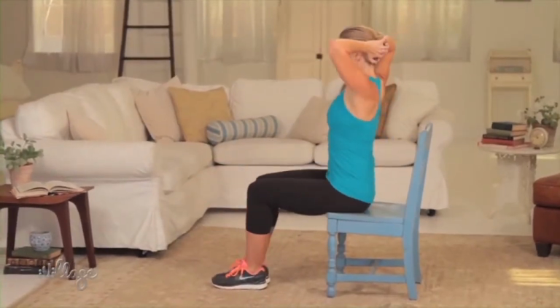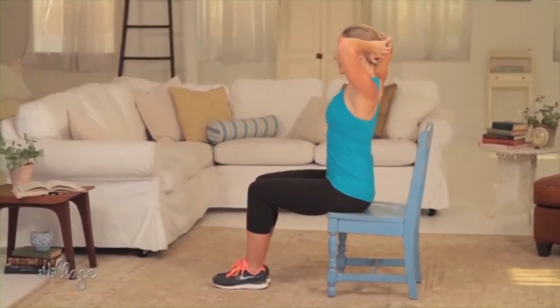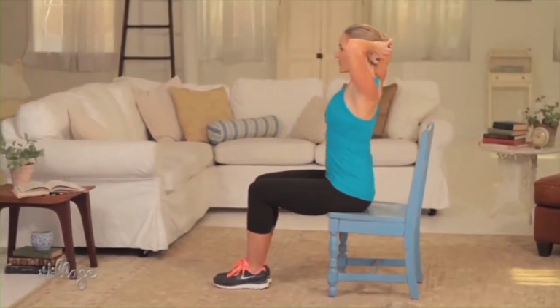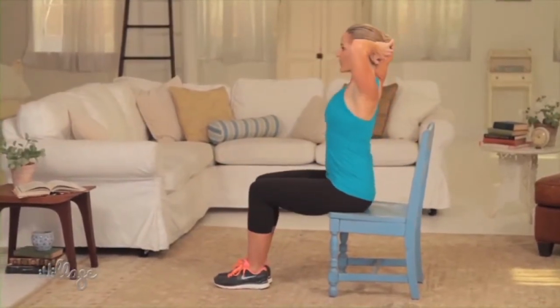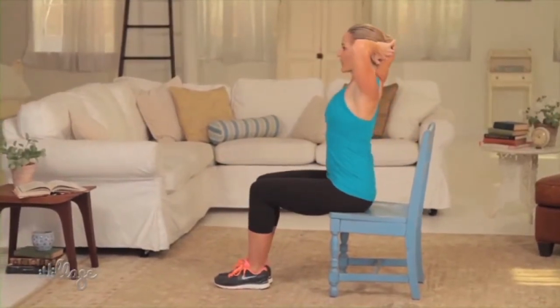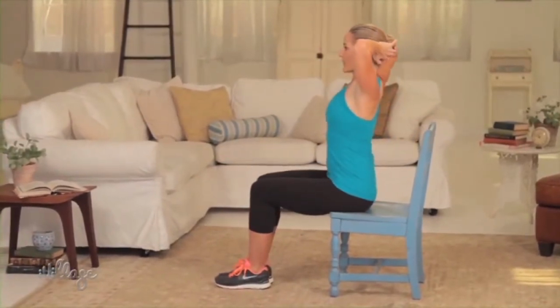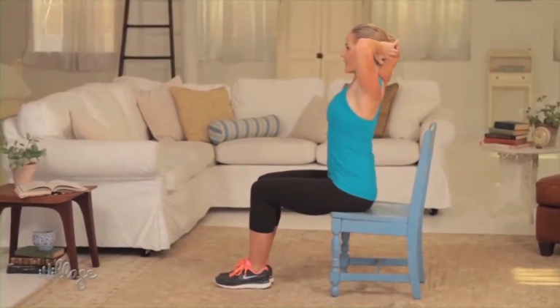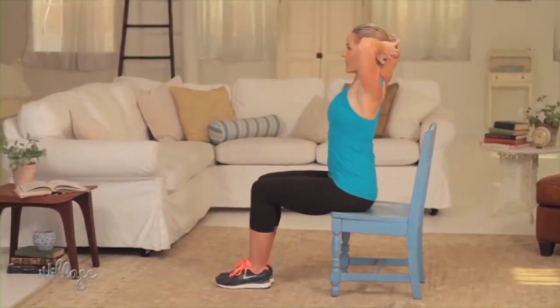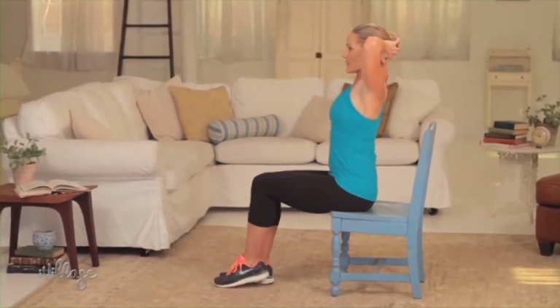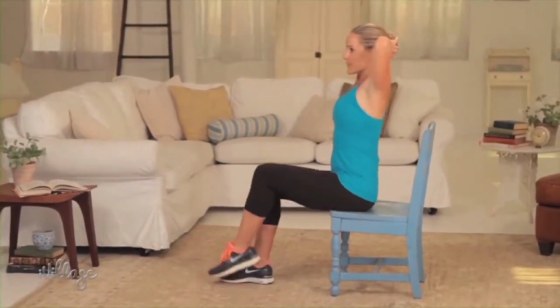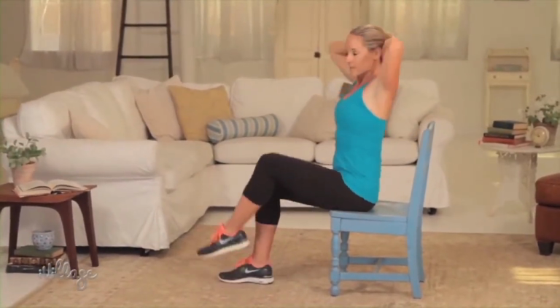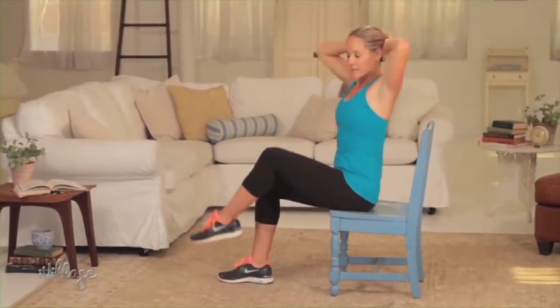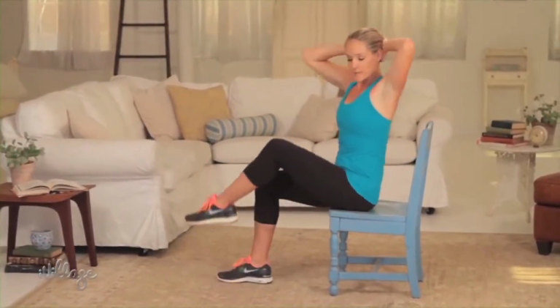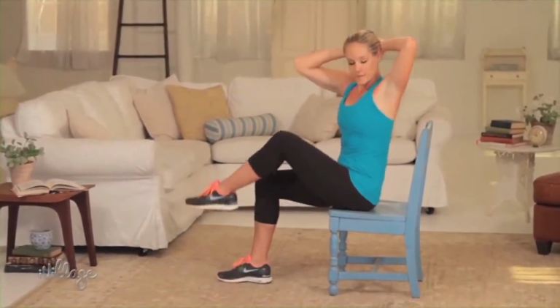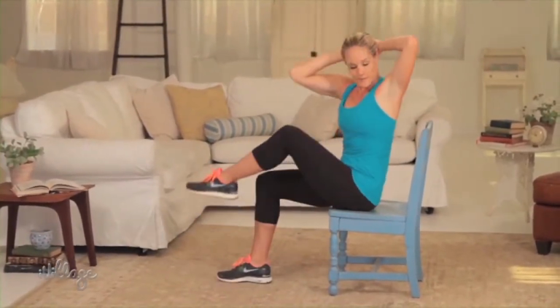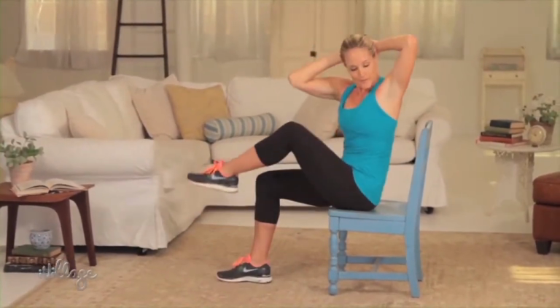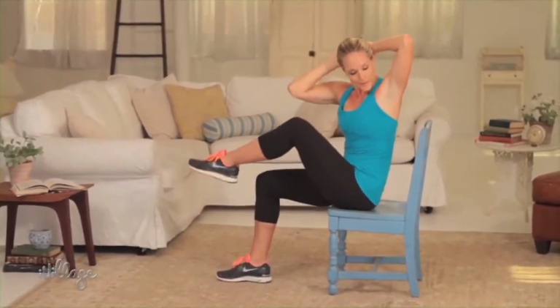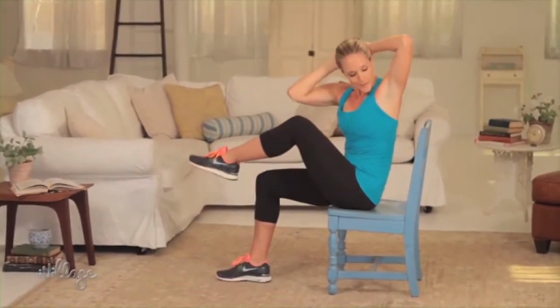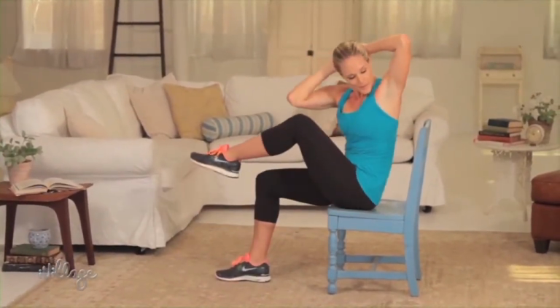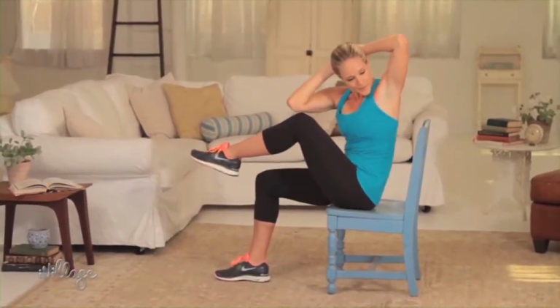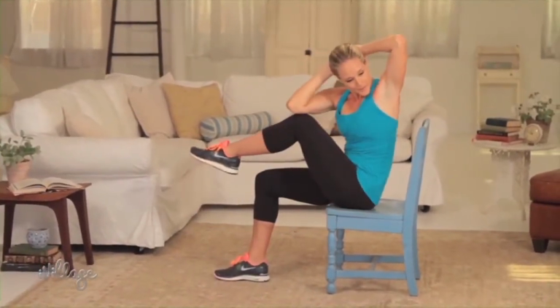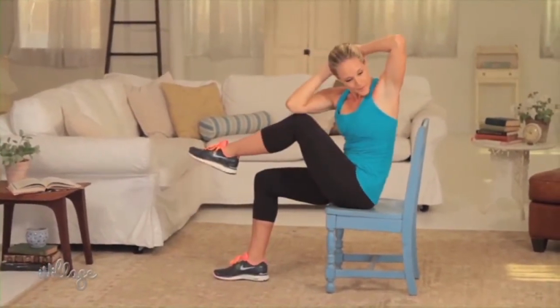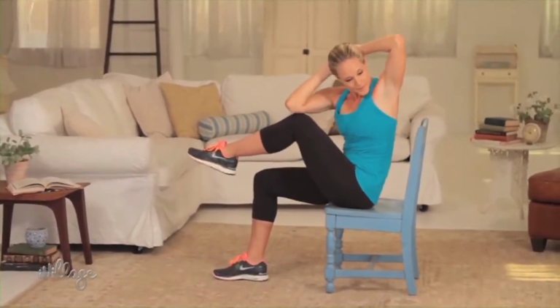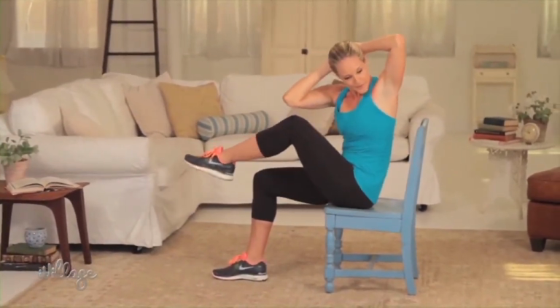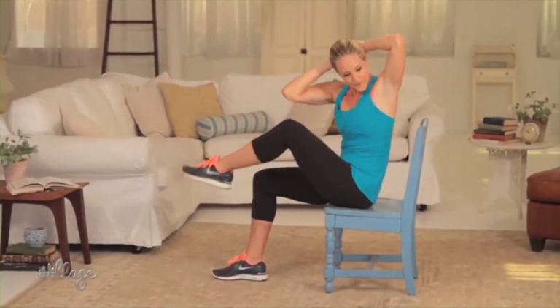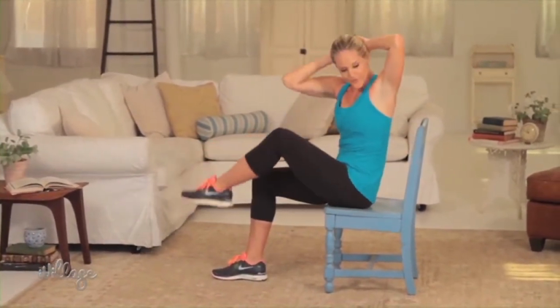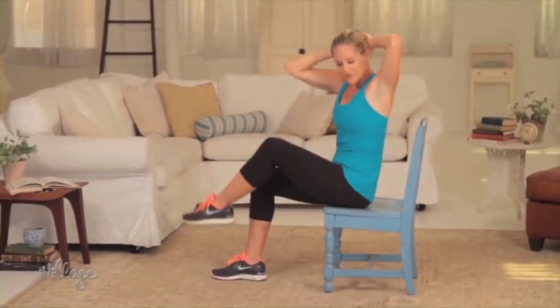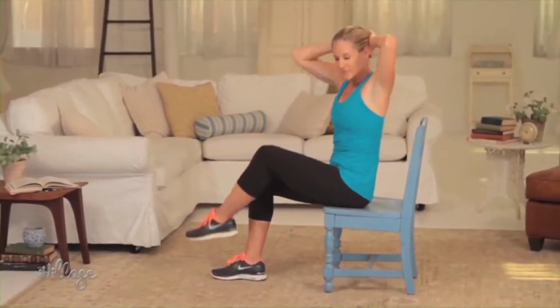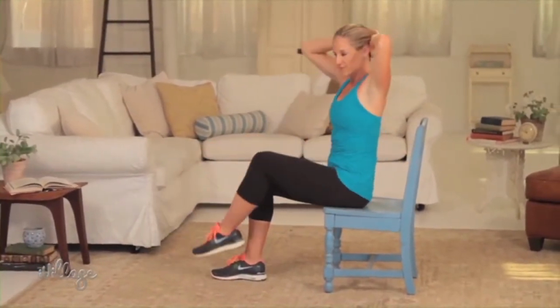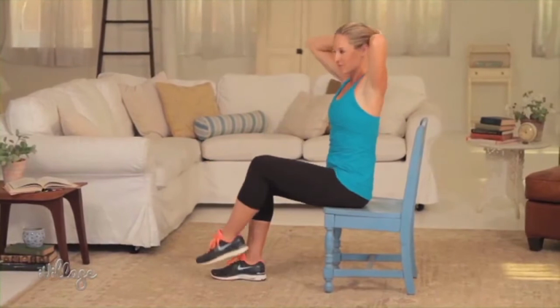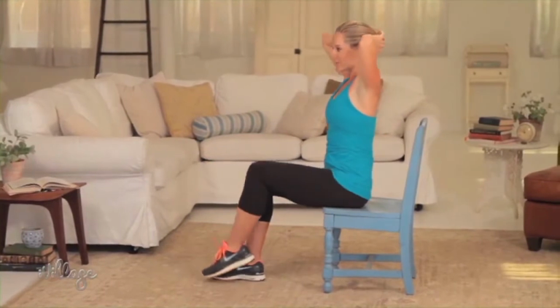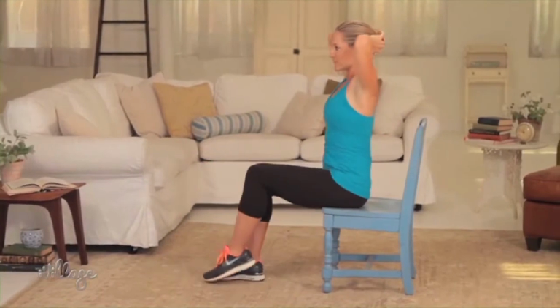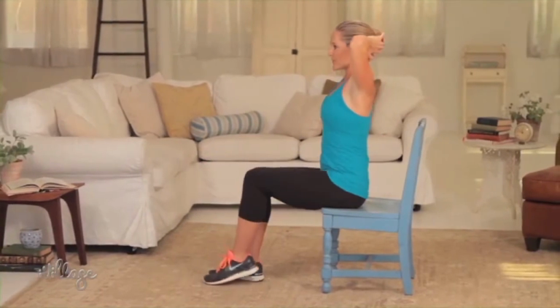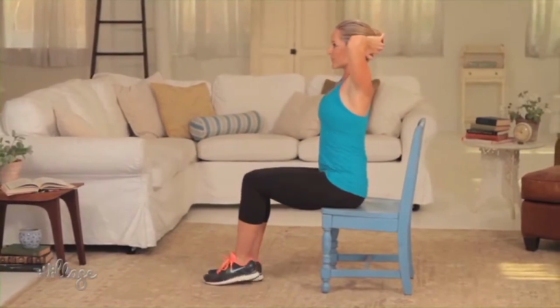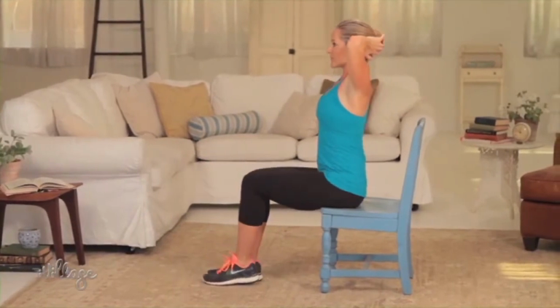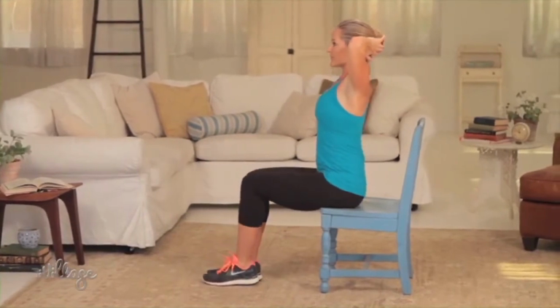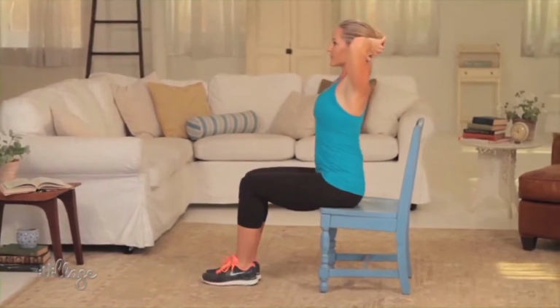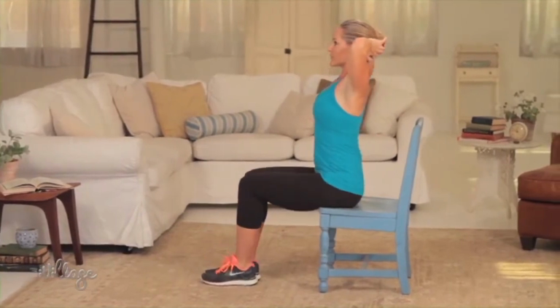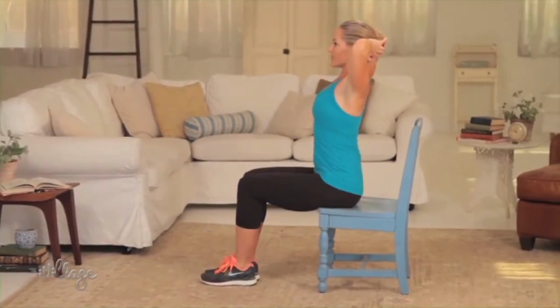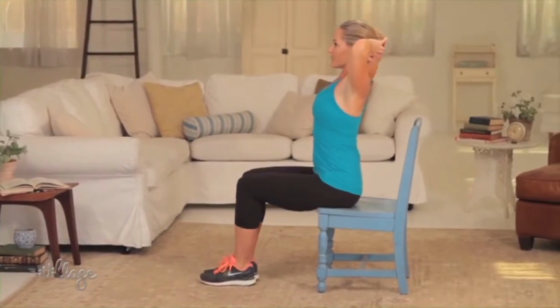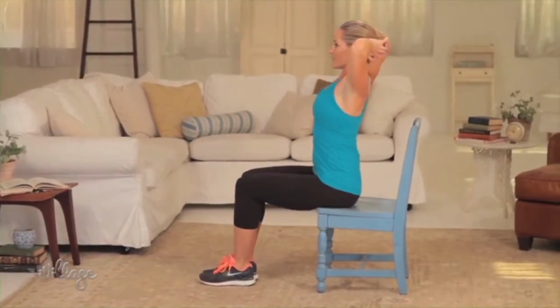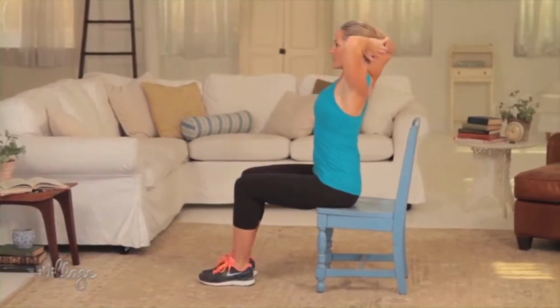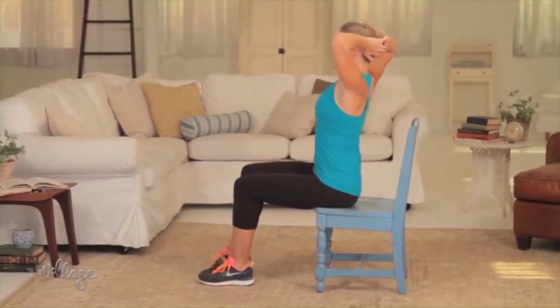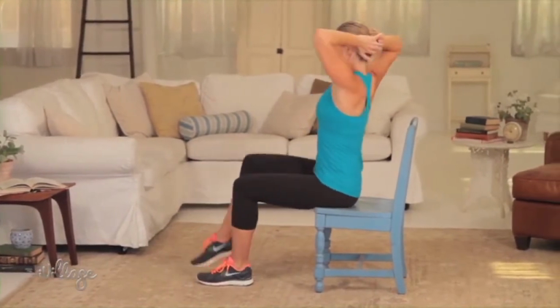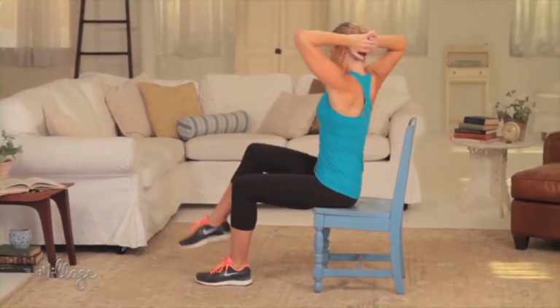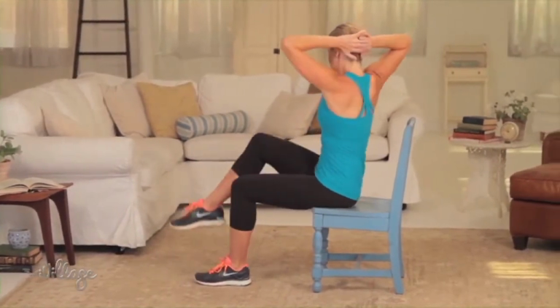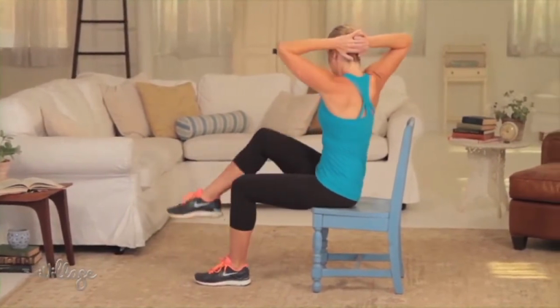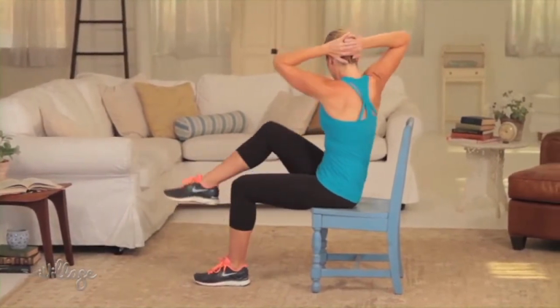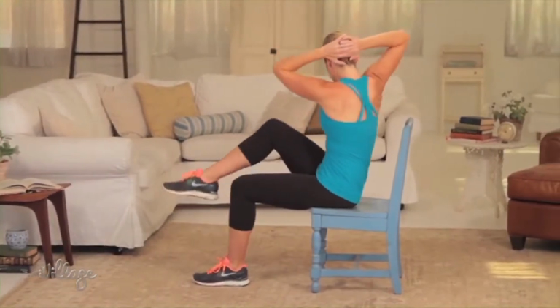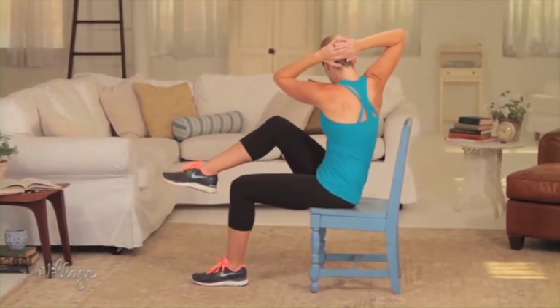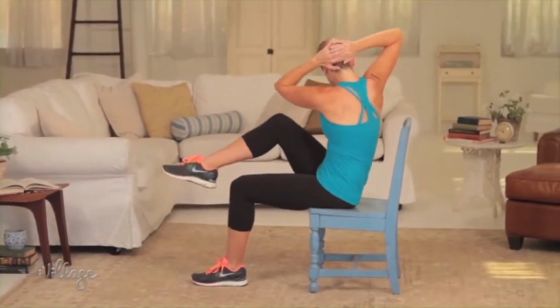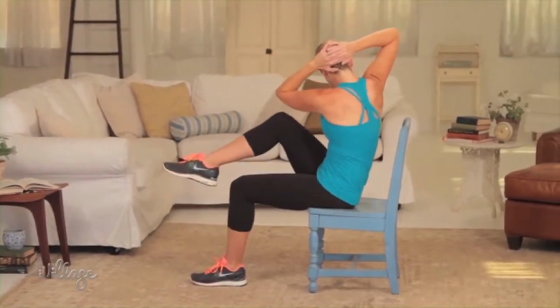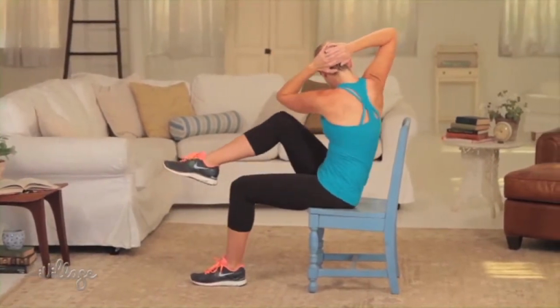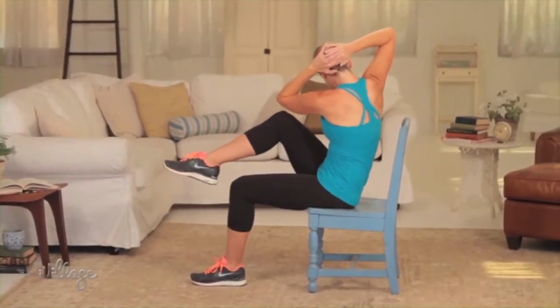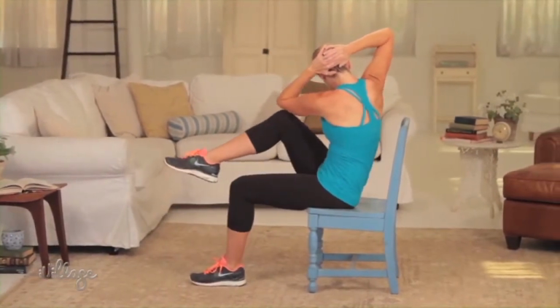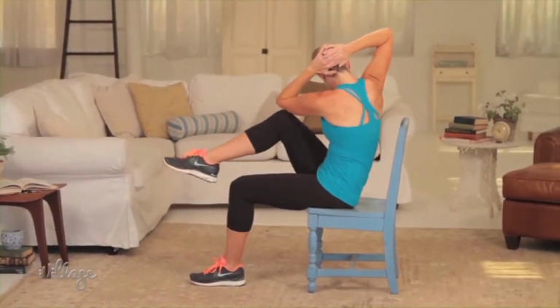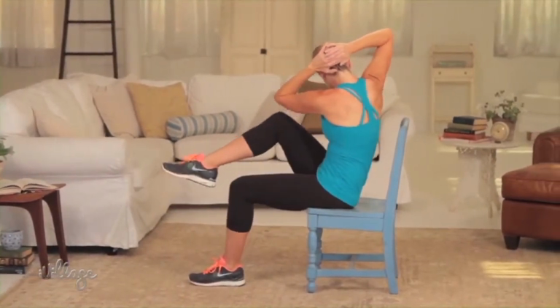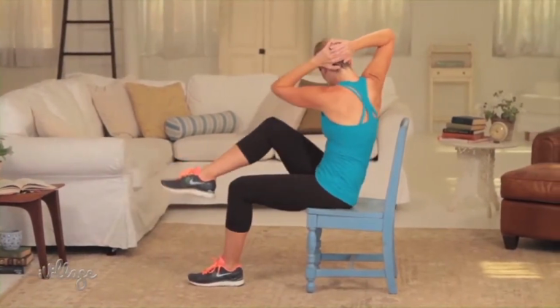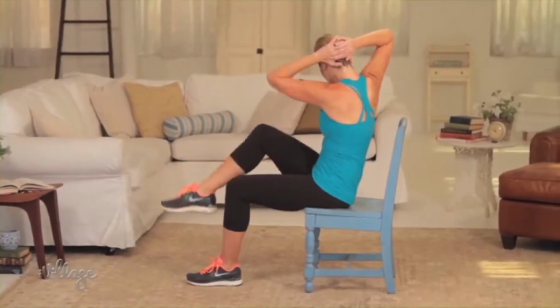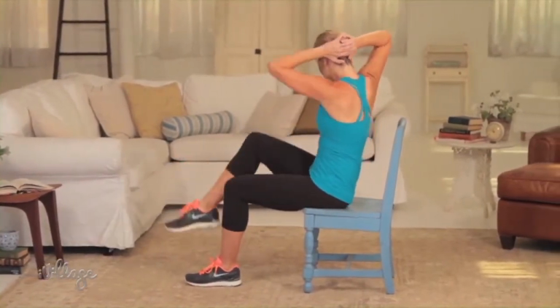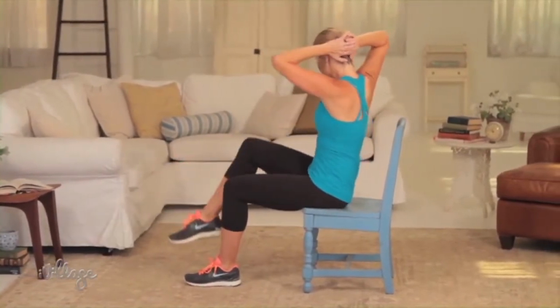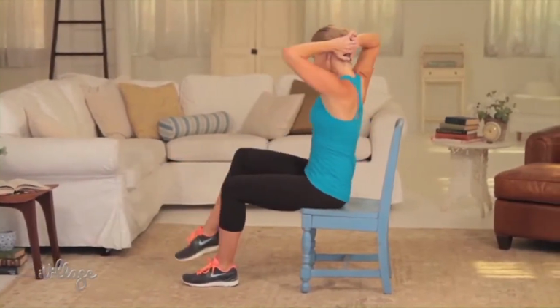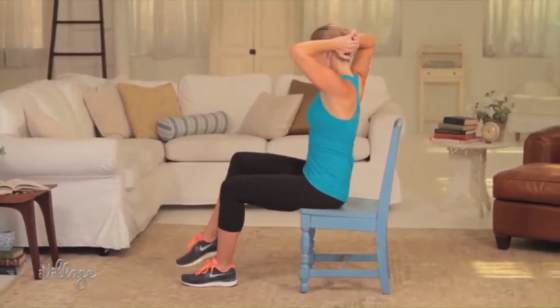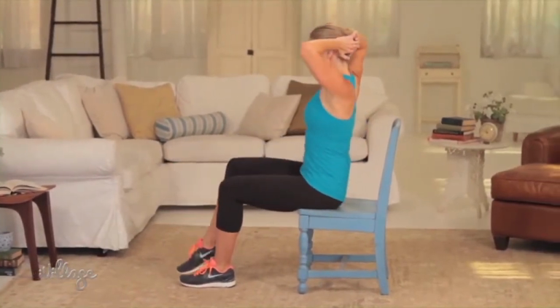Finally, don't forget great abs truly start in the kitchen, so be sure to pair these moves with a healthy diet for best results.